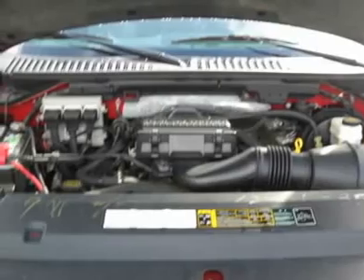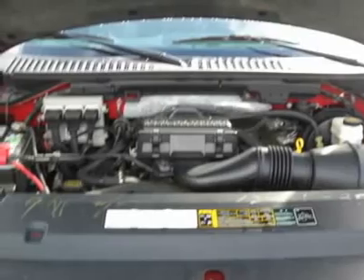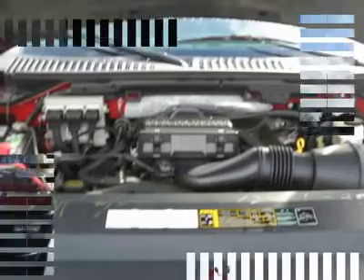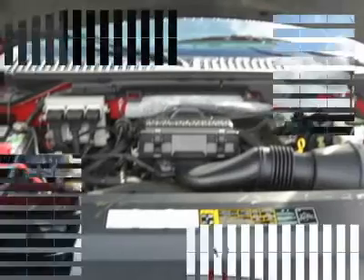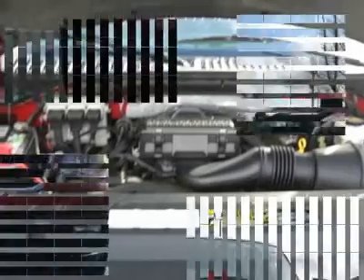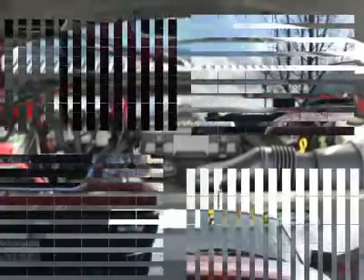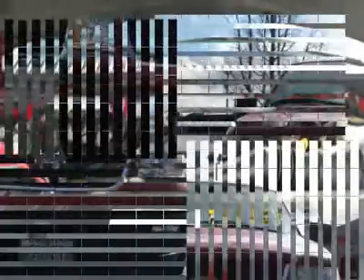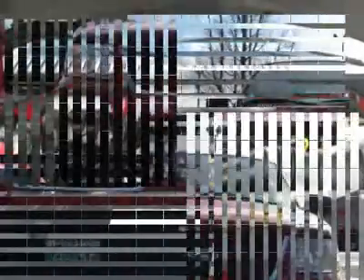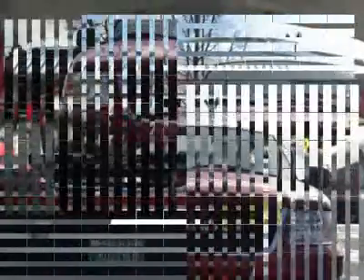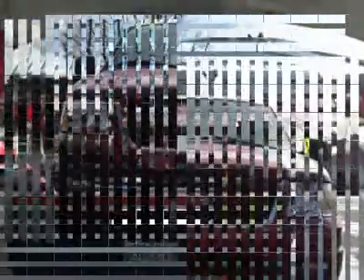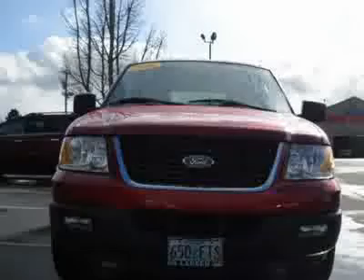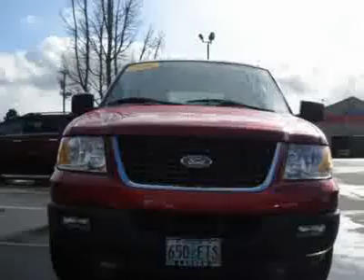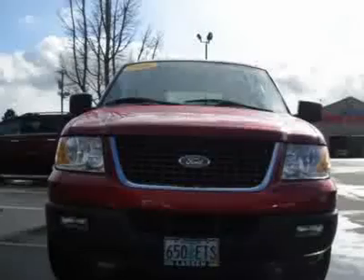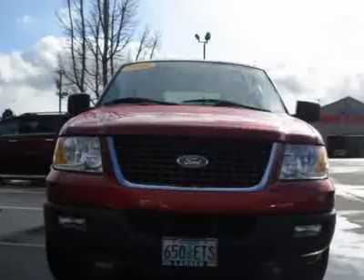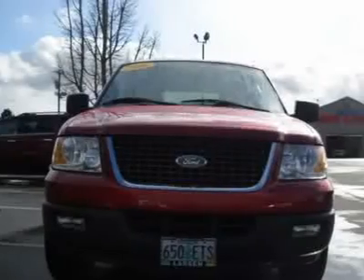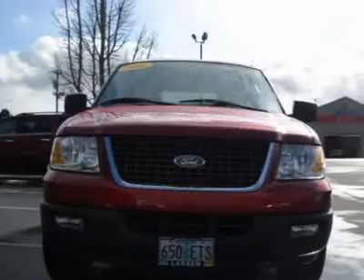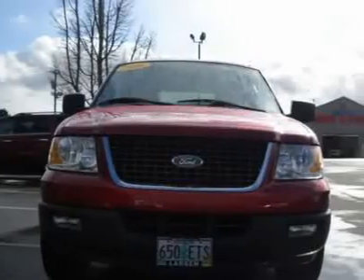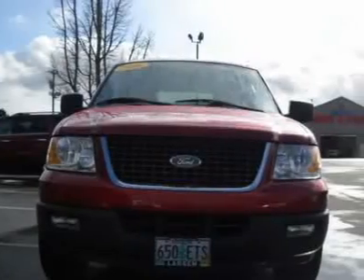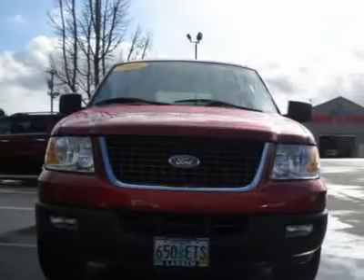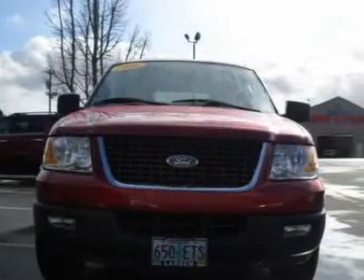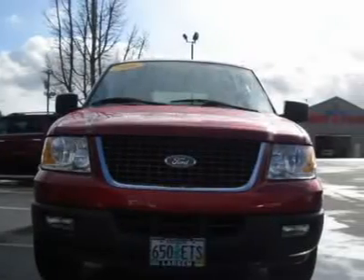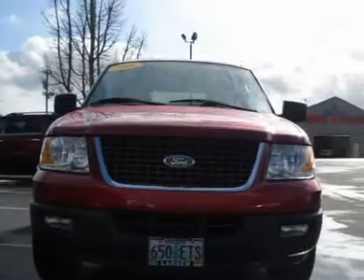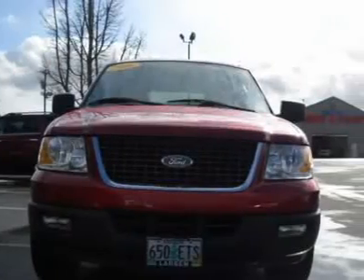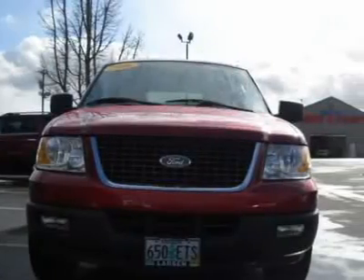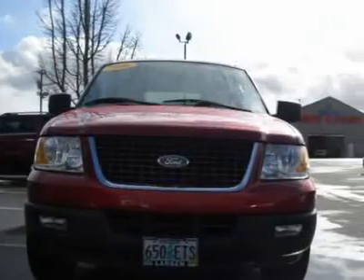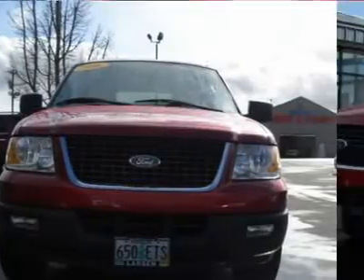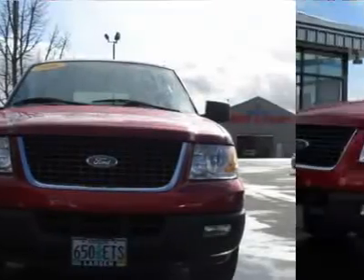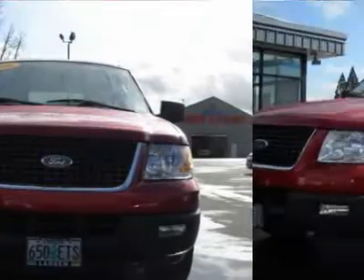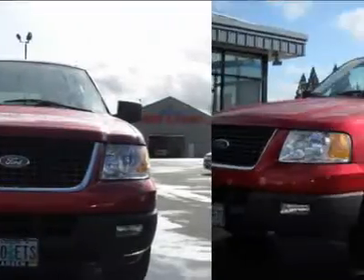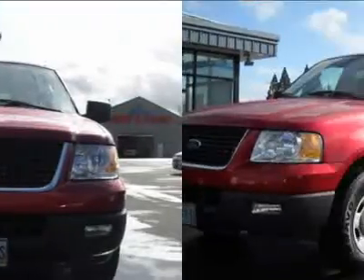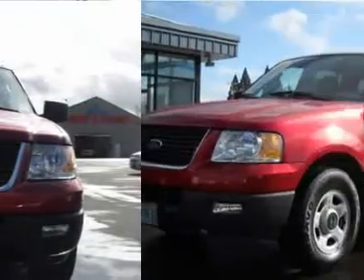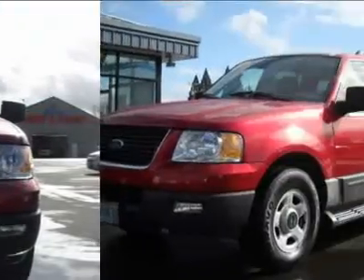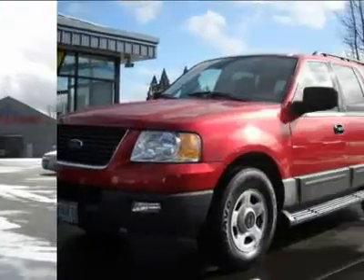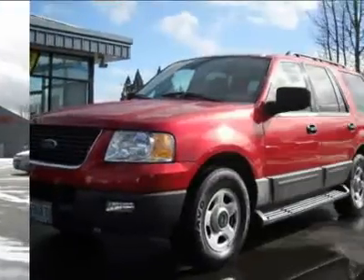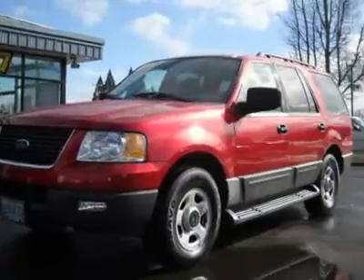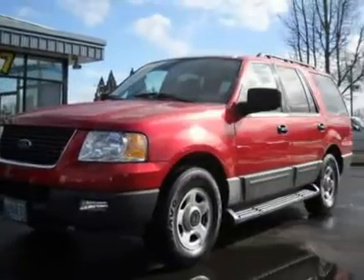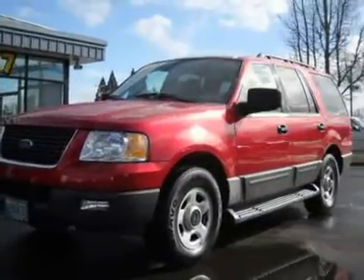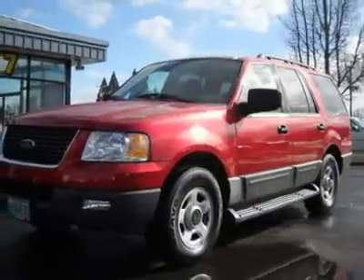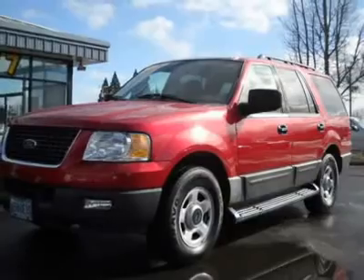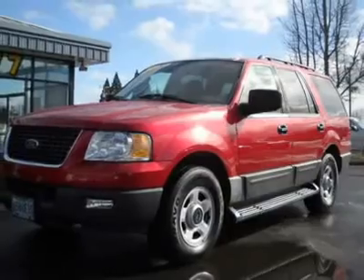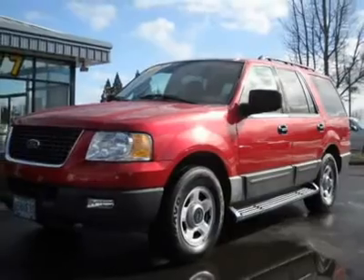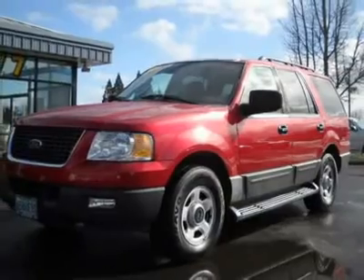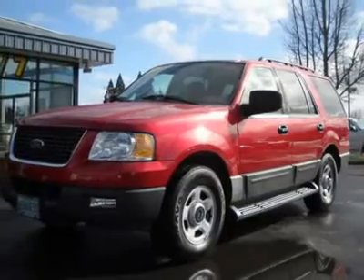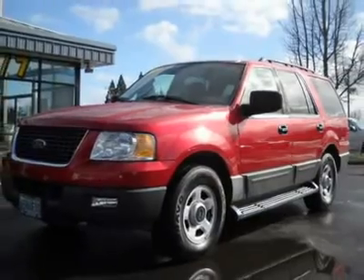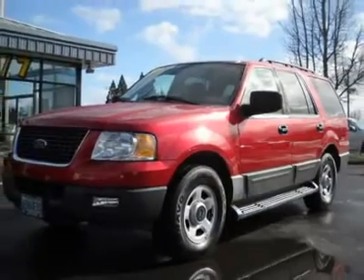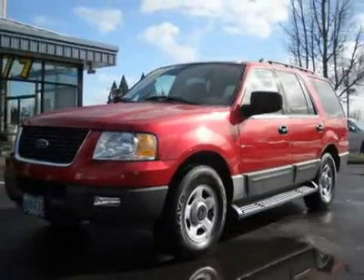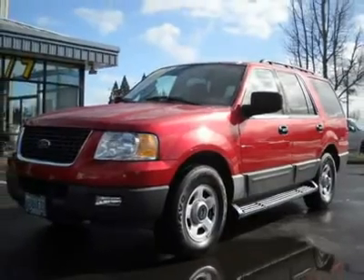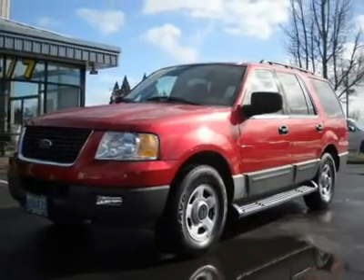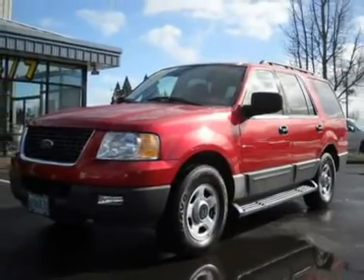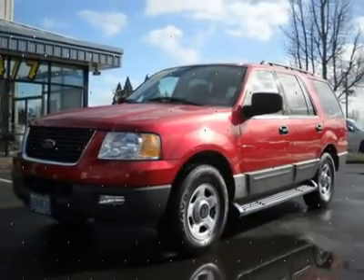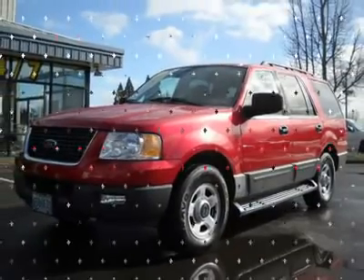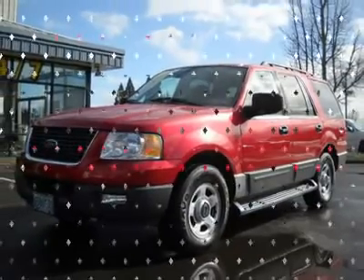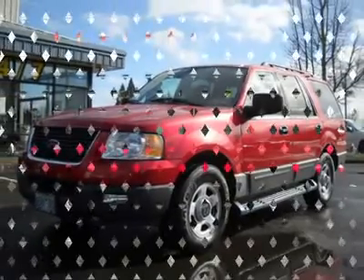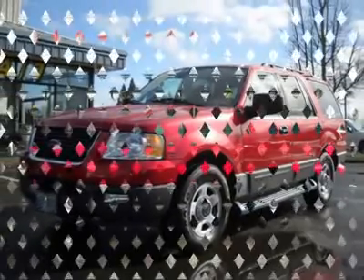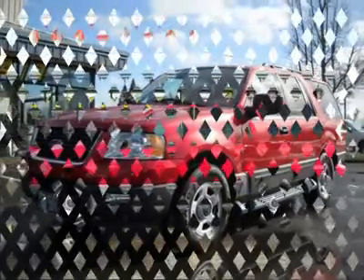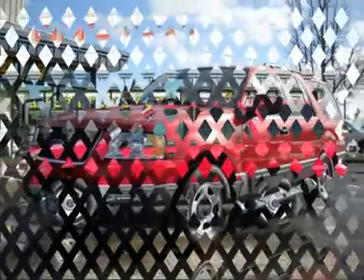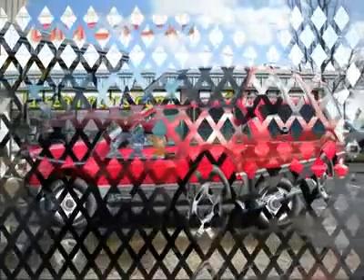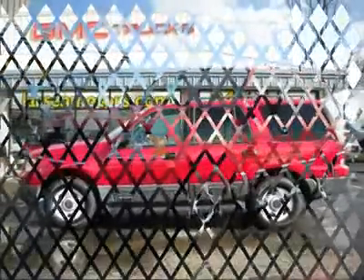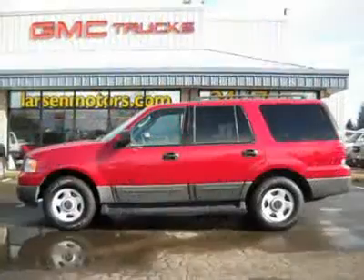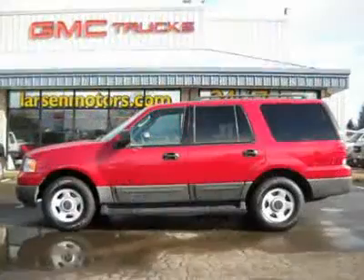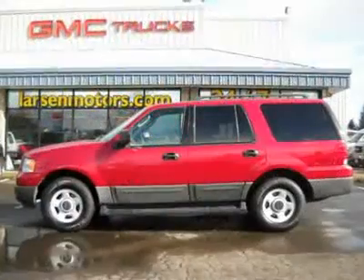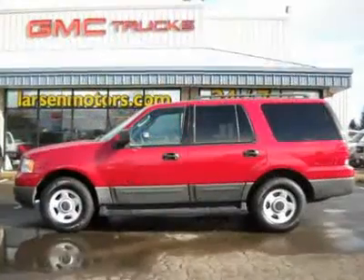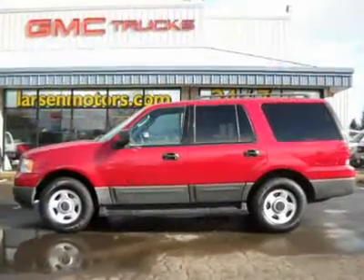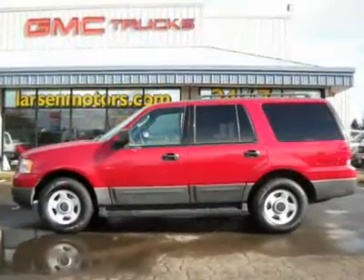For this 2006 Ford Expedition, check out our online purchase process at www.larsonmotors.com.